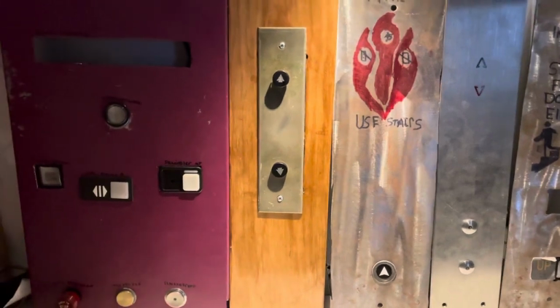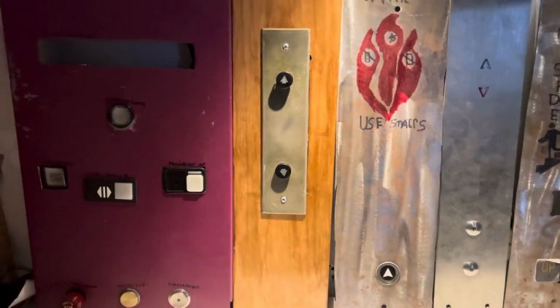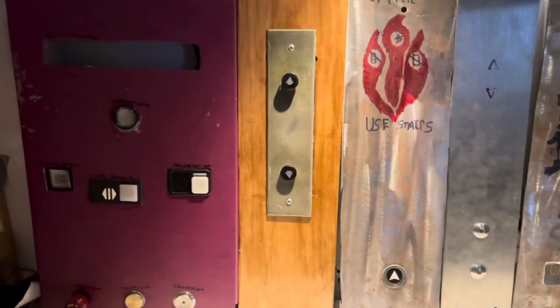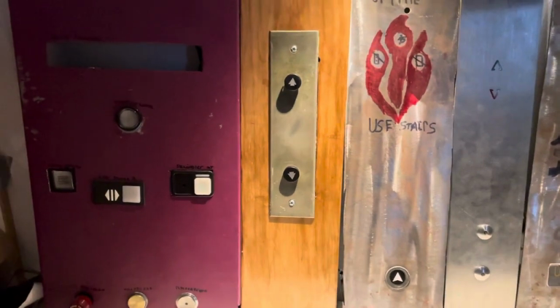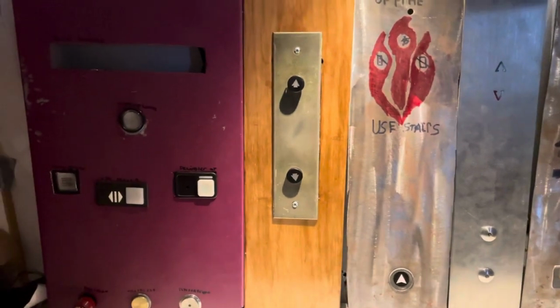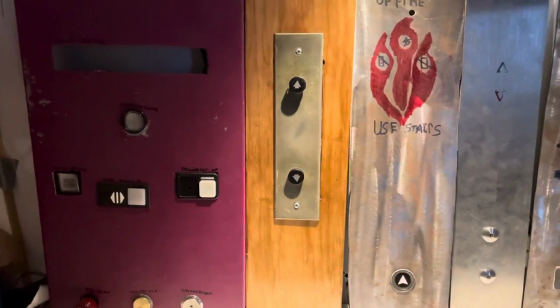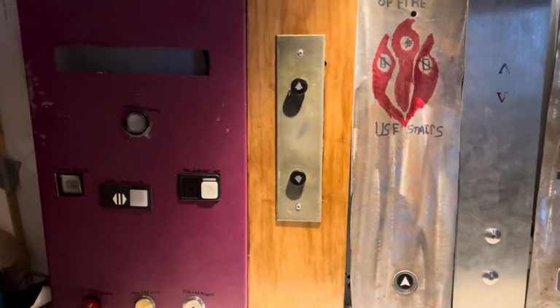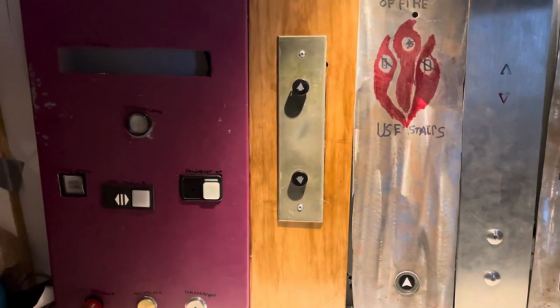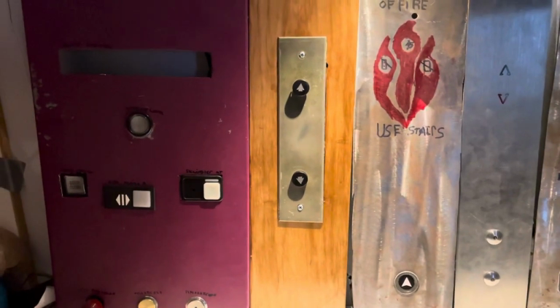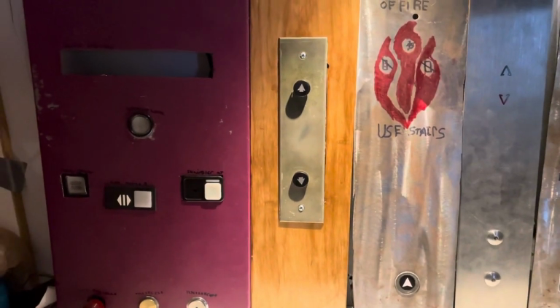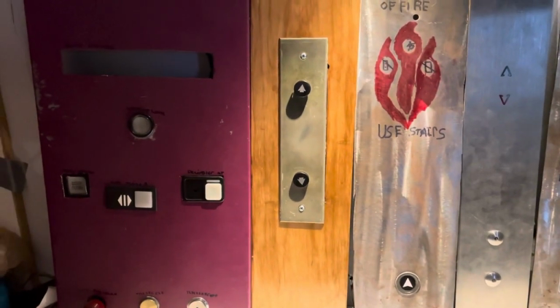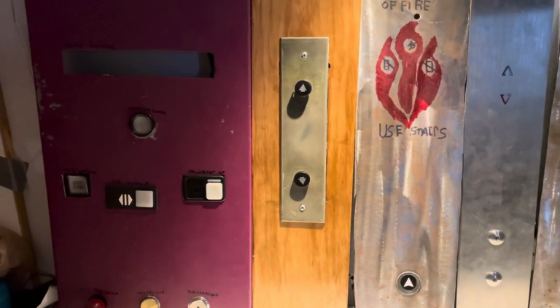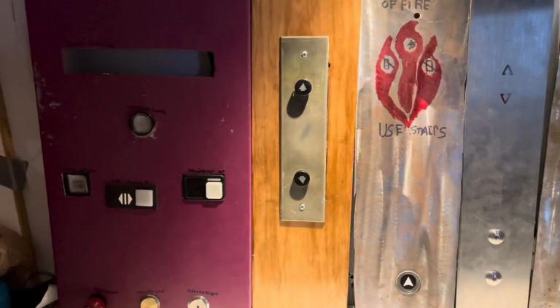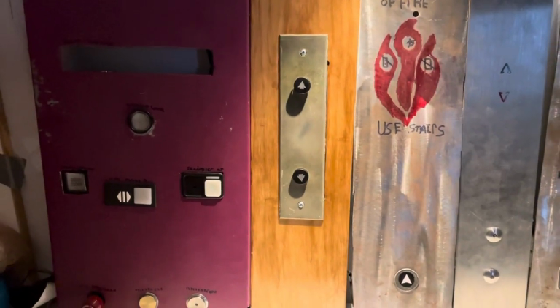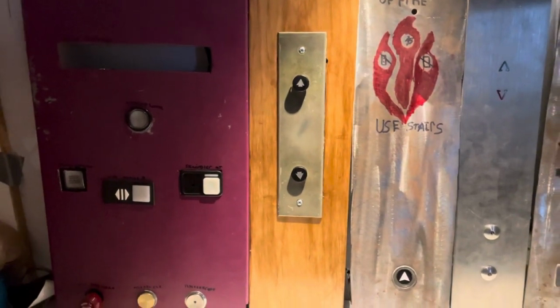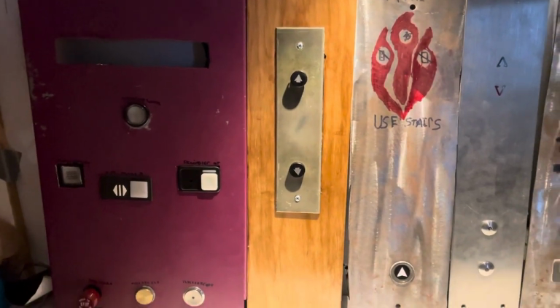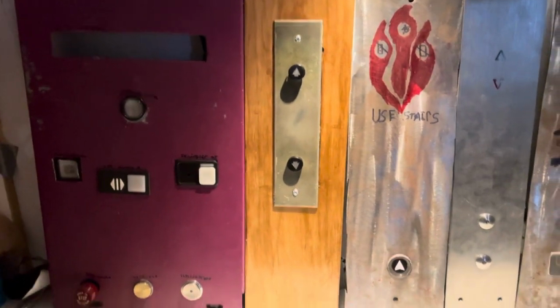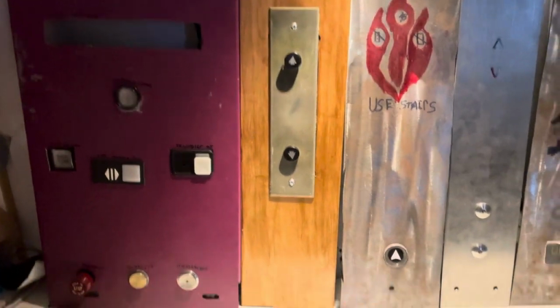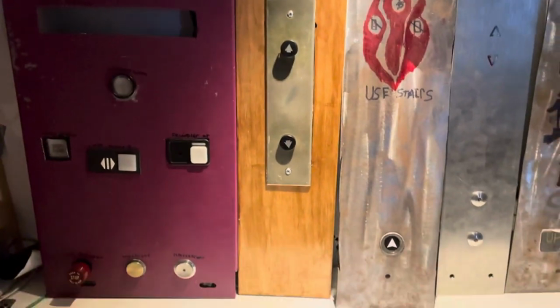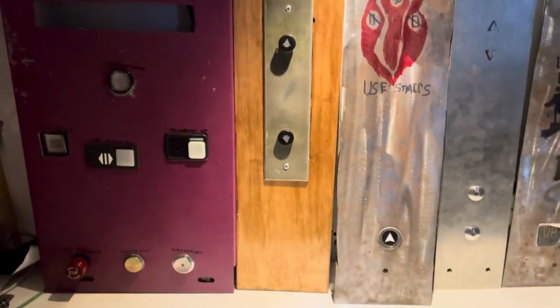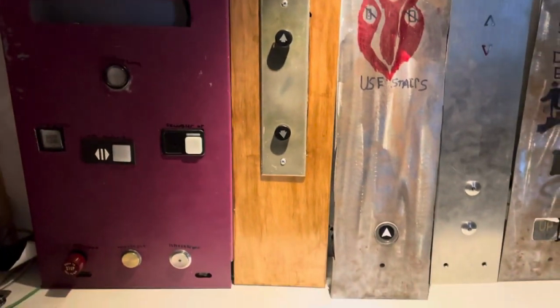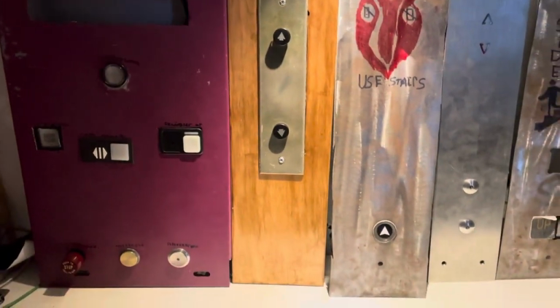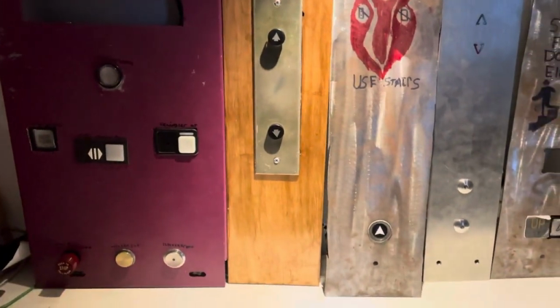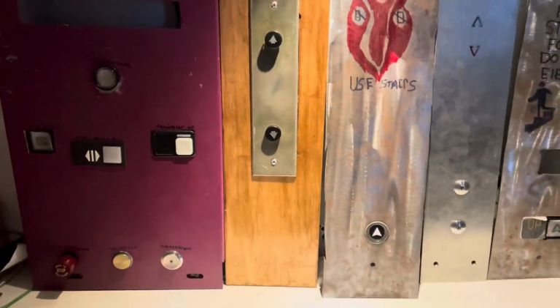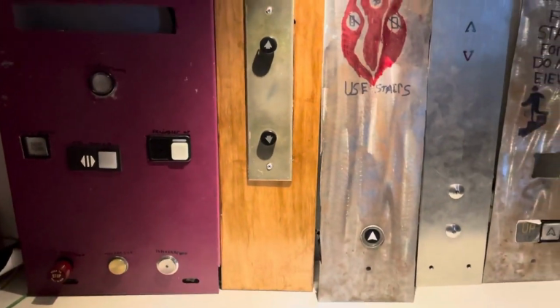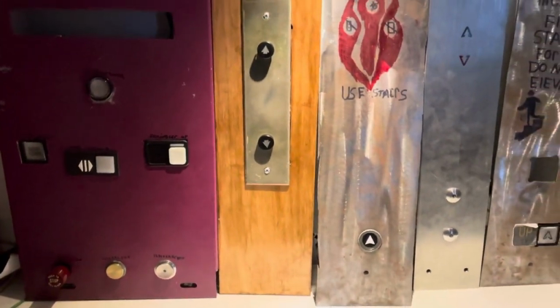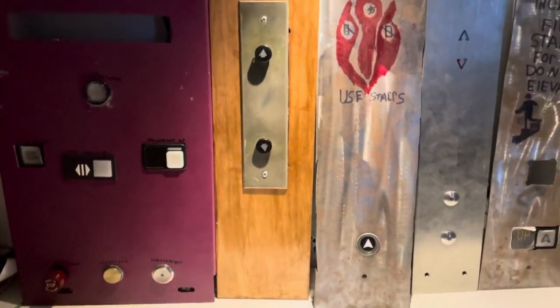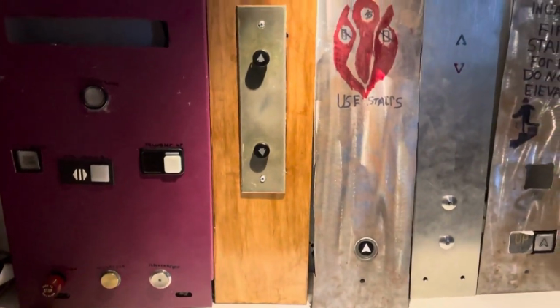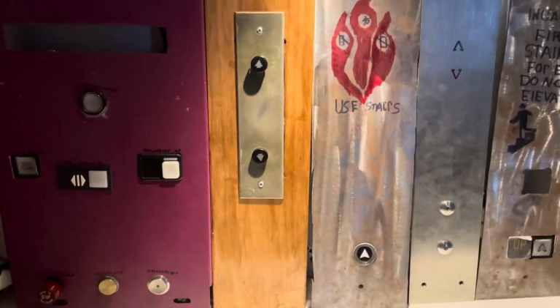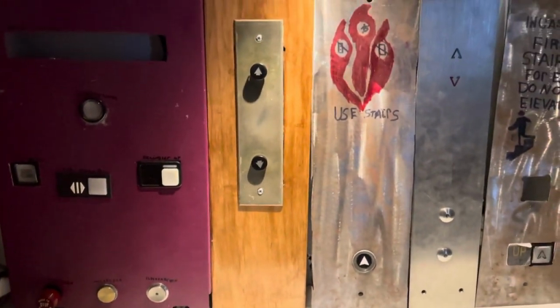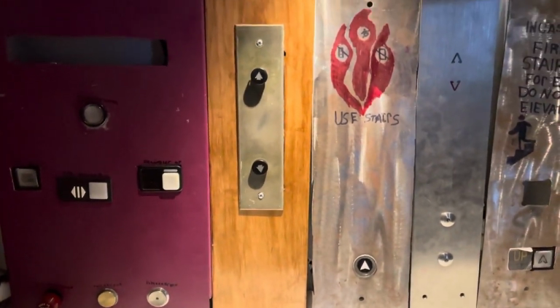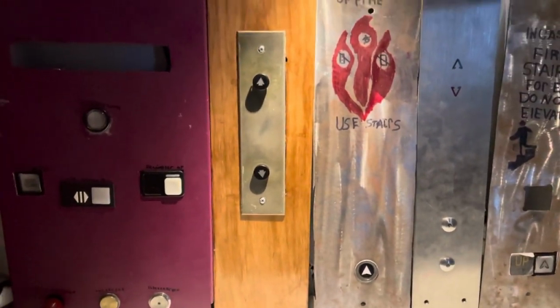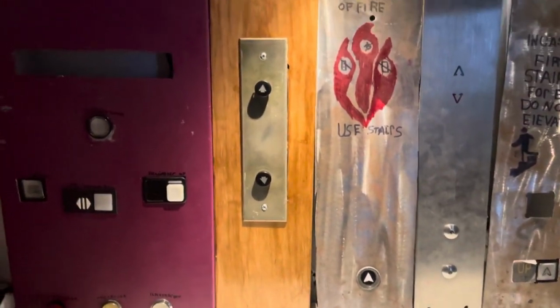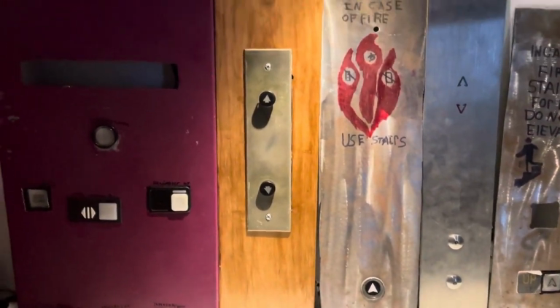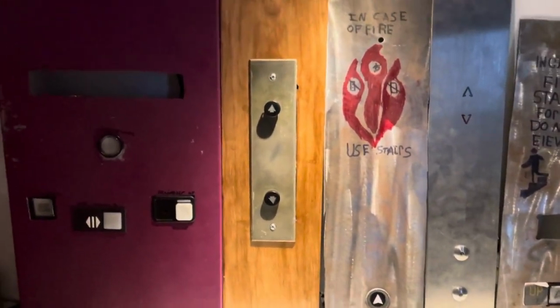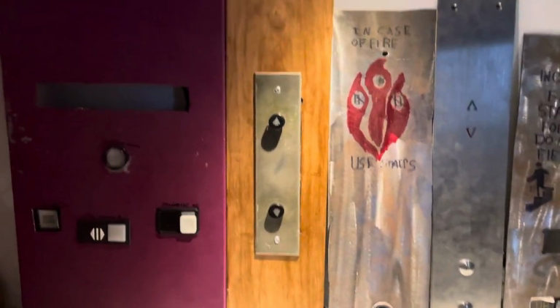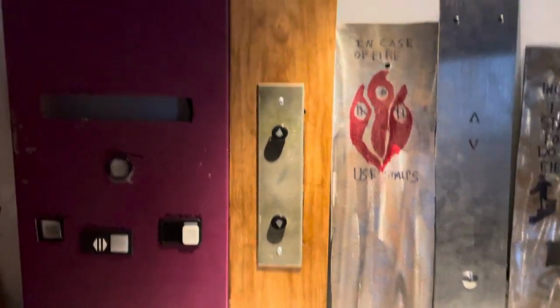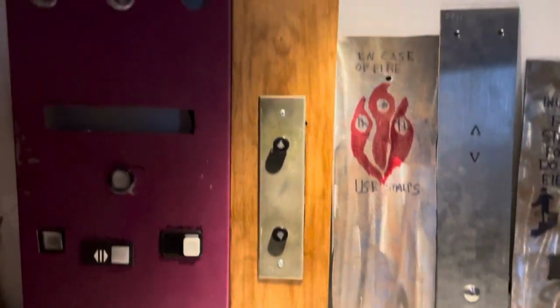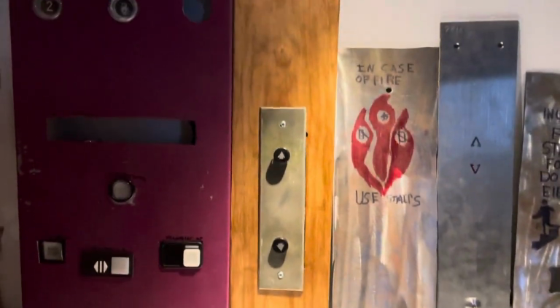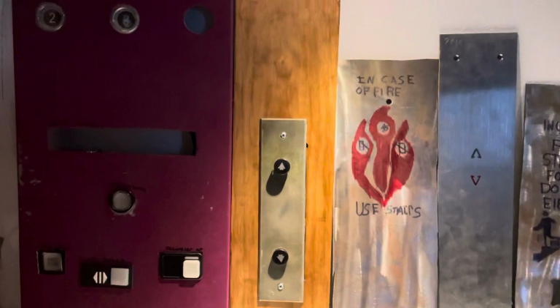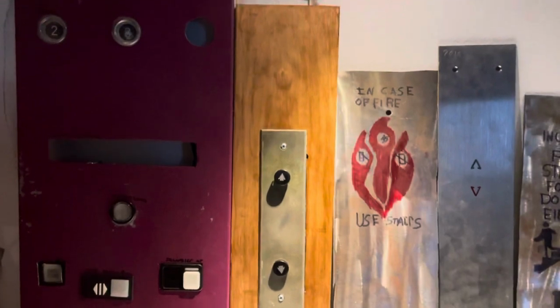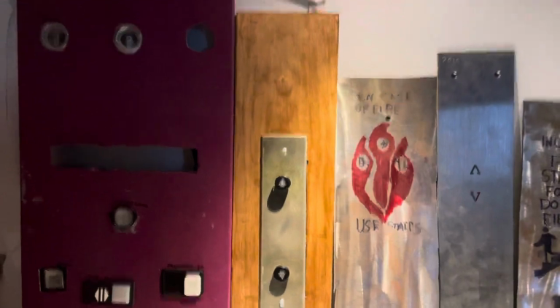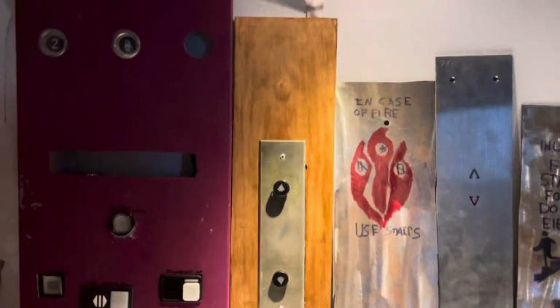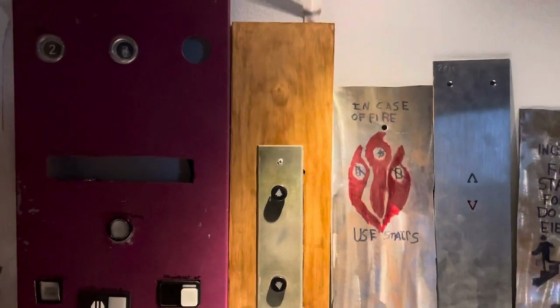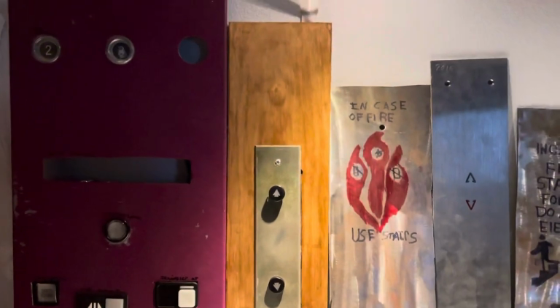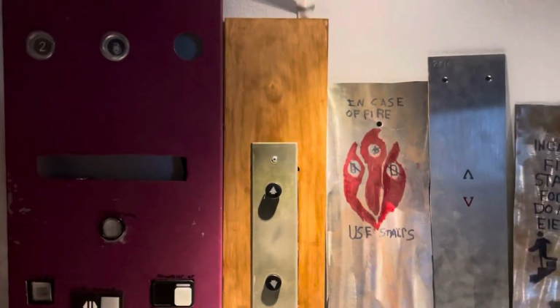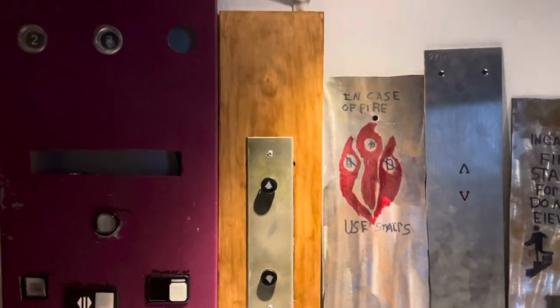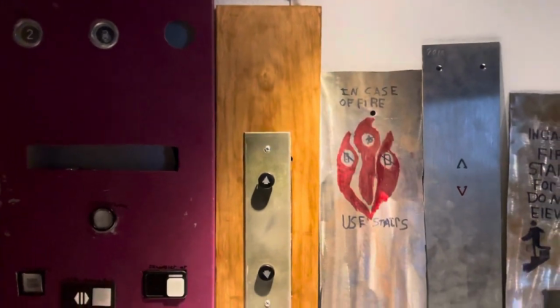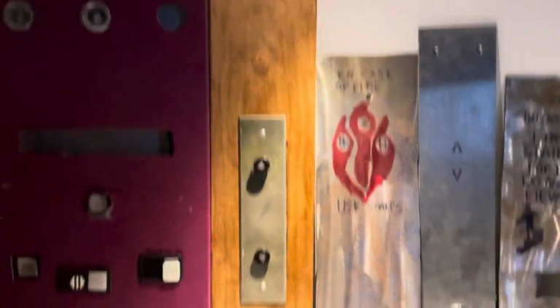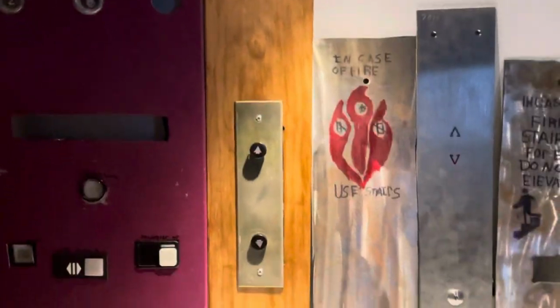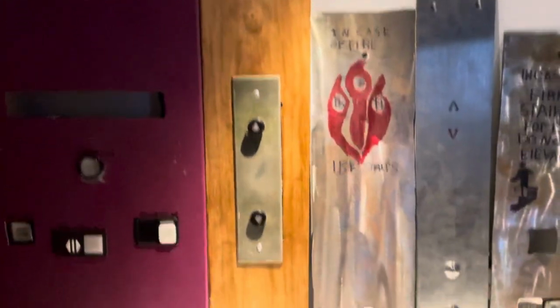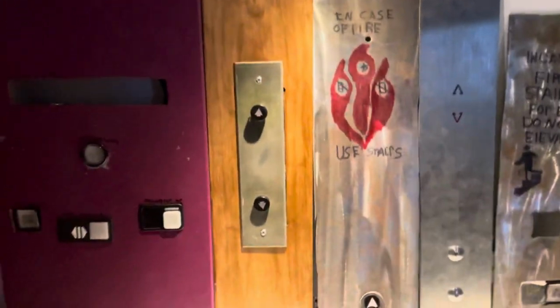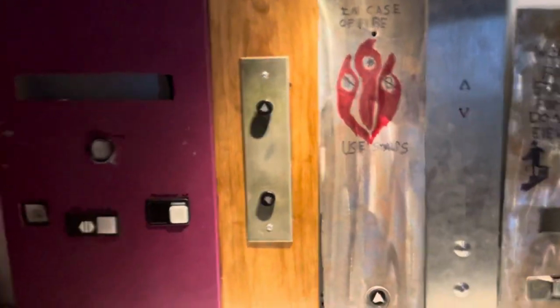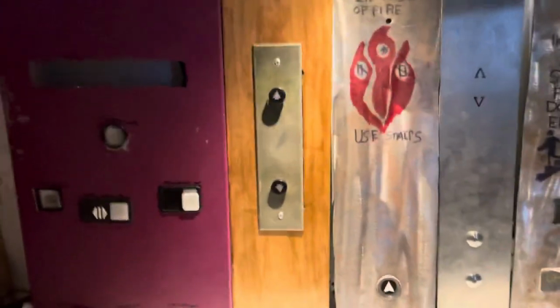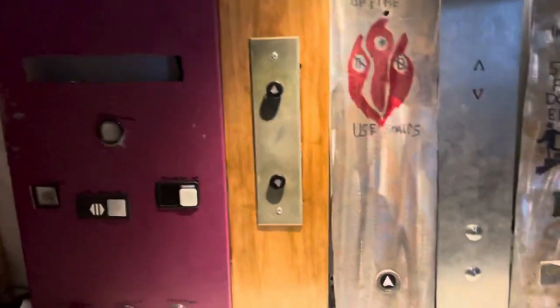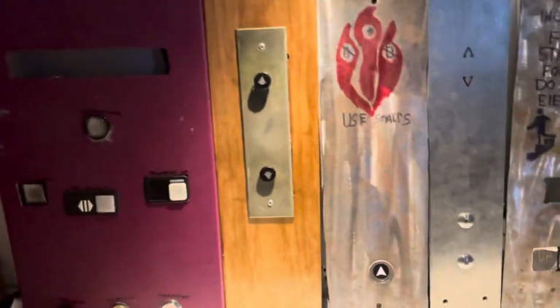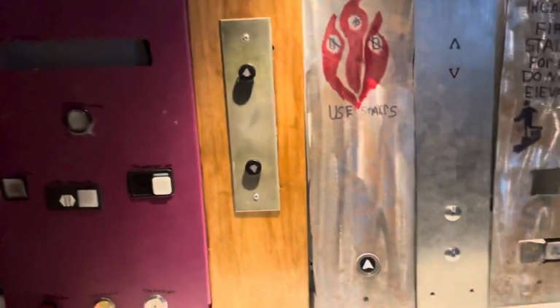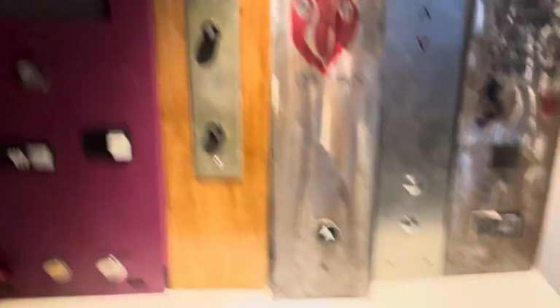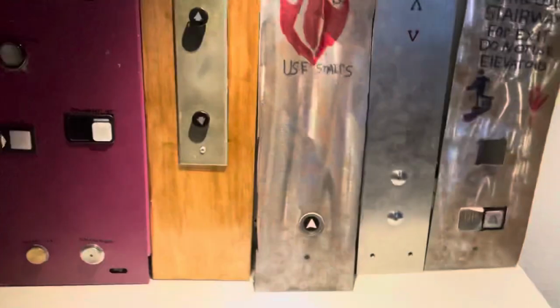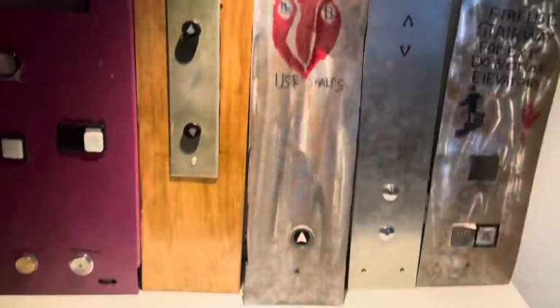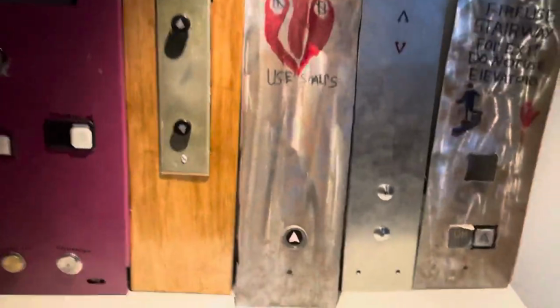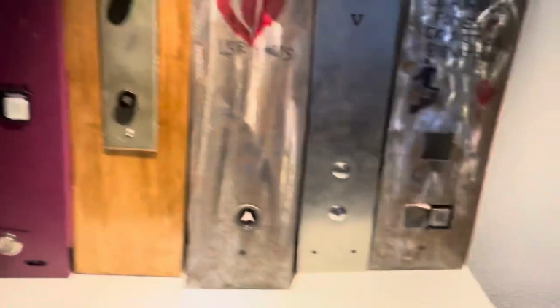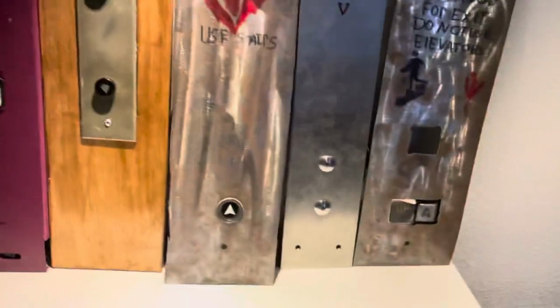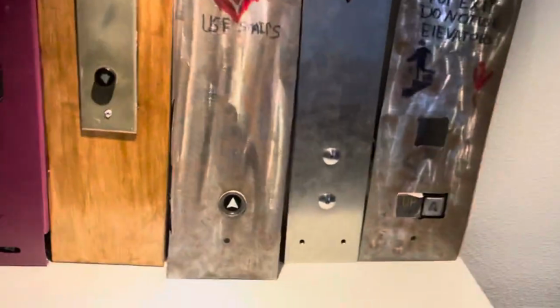Hello YouTube. Today I'm going to be taking you guys through a detailed look of my Elevated Parts collection. So let's get started.